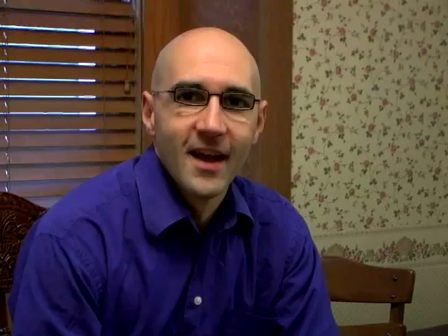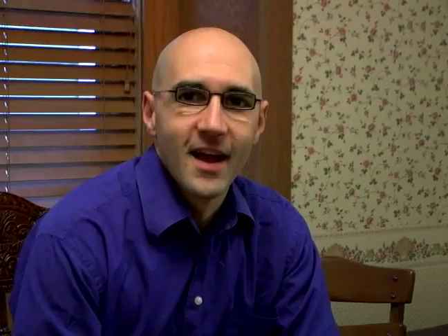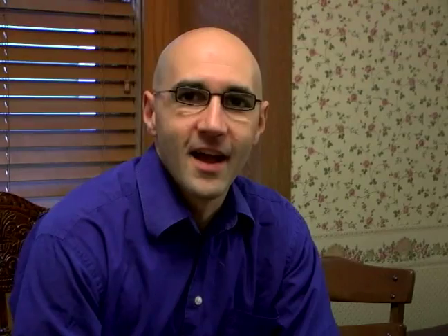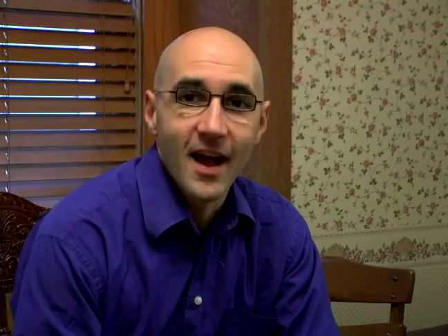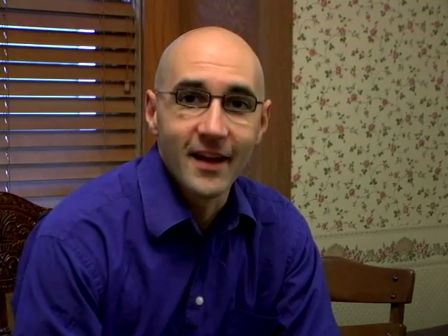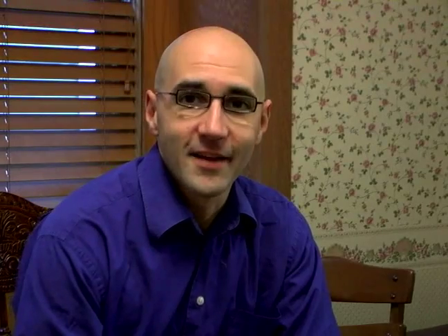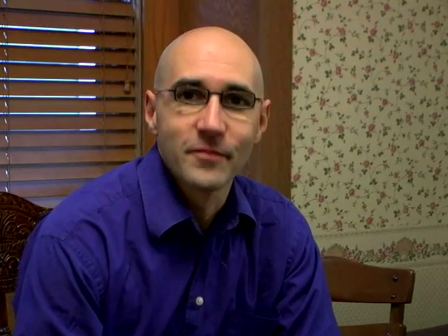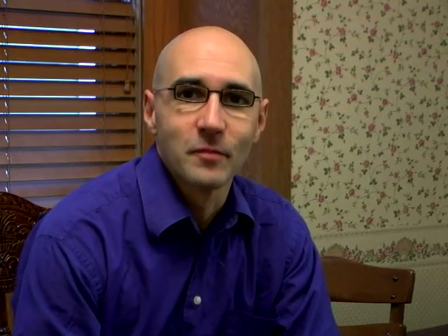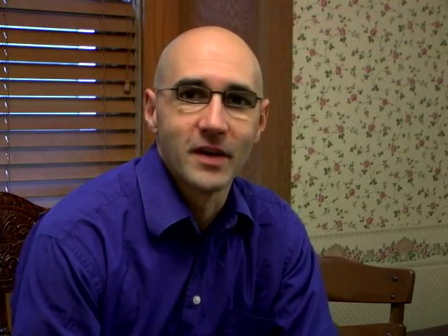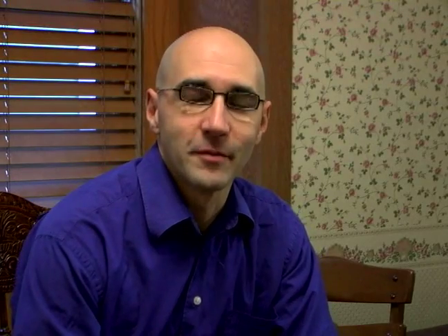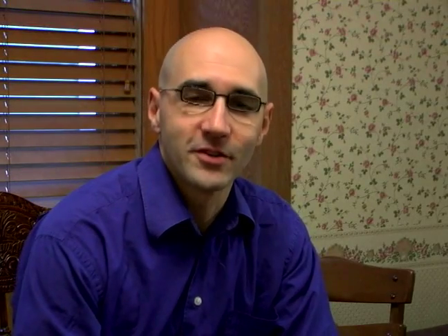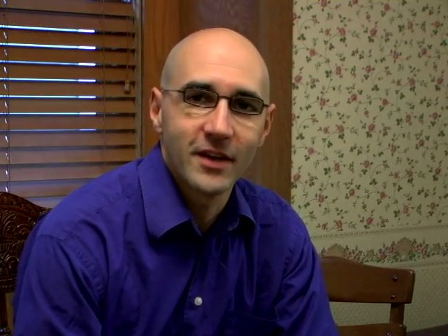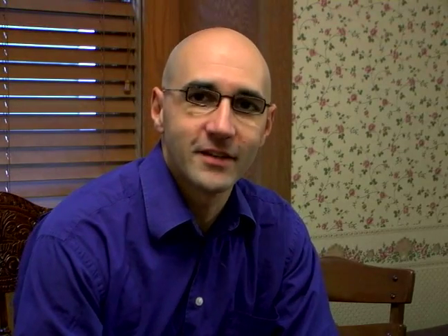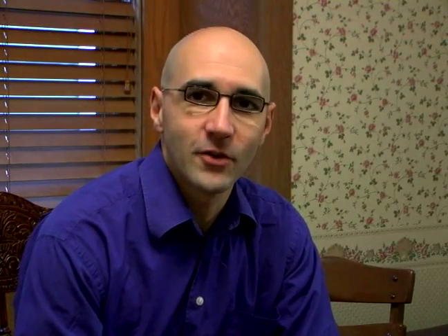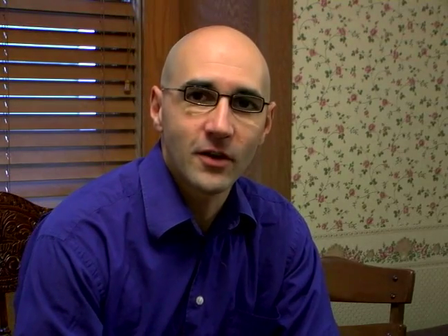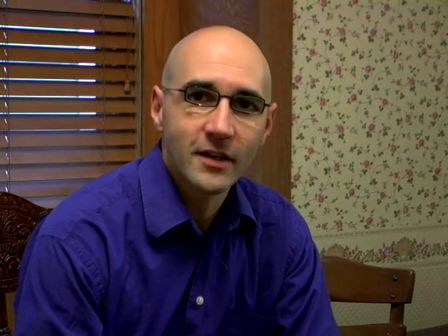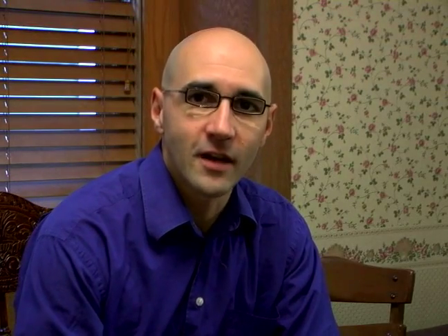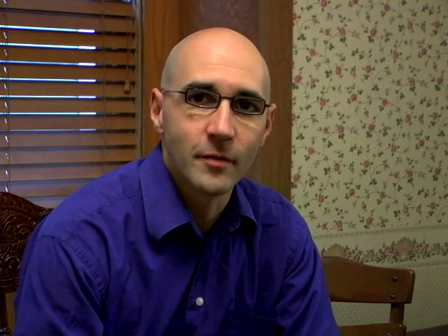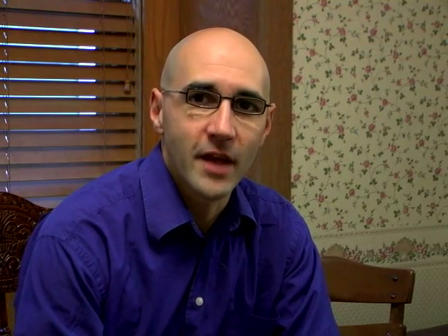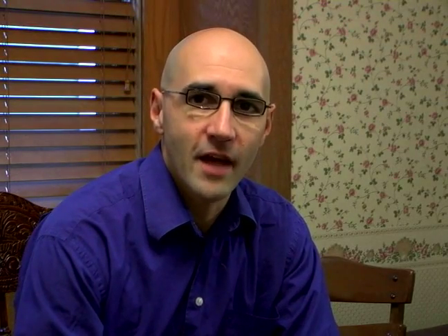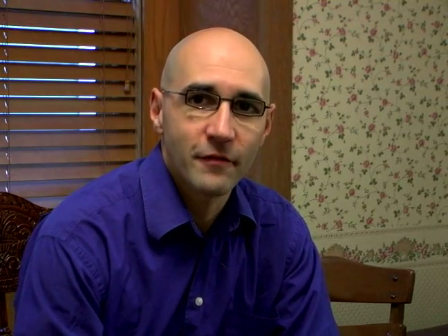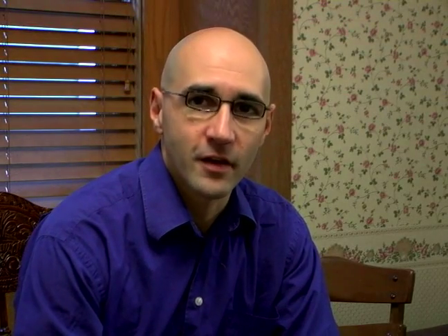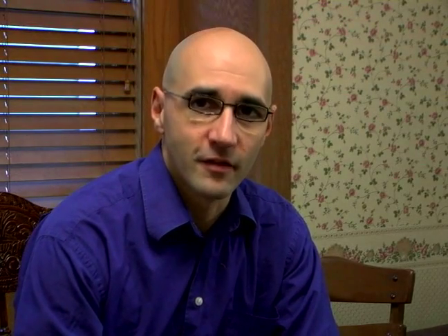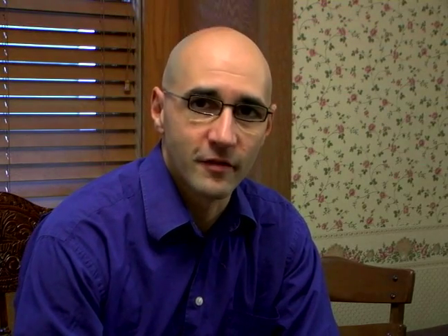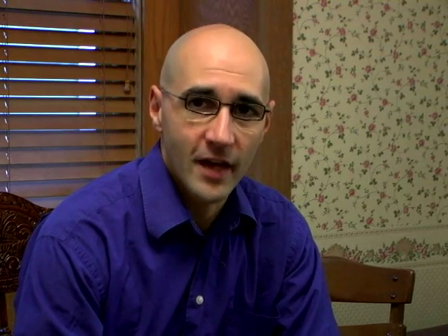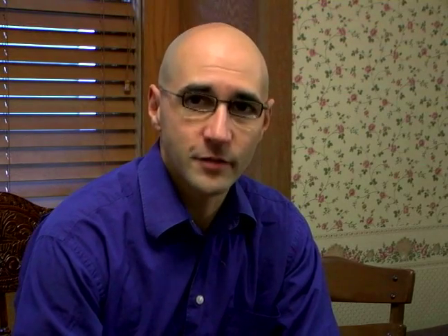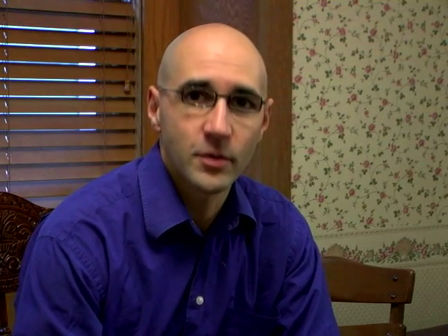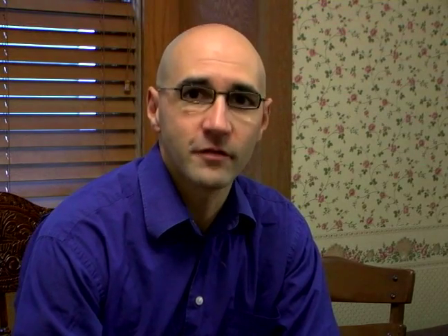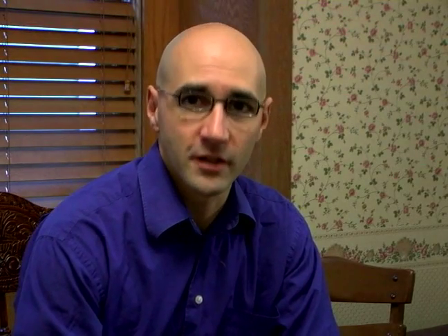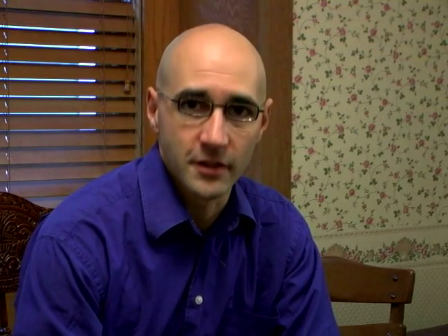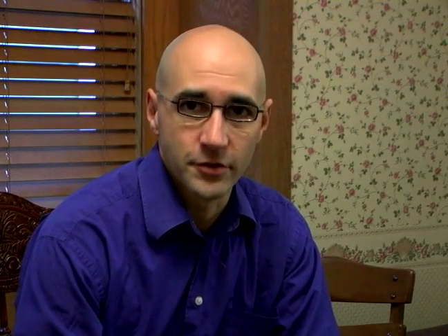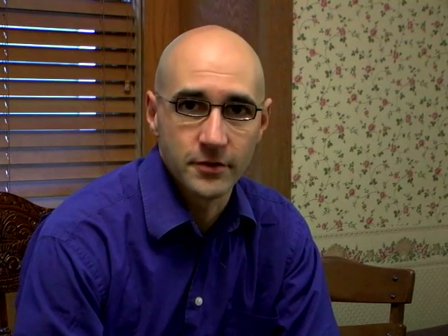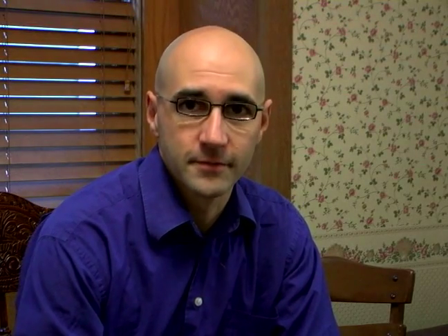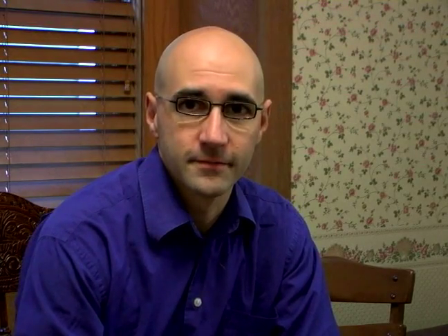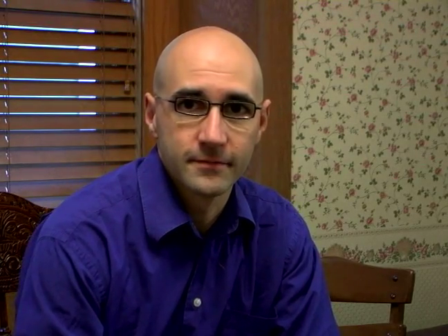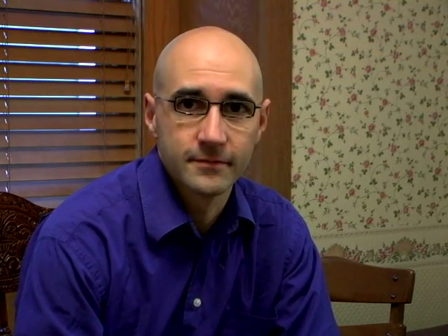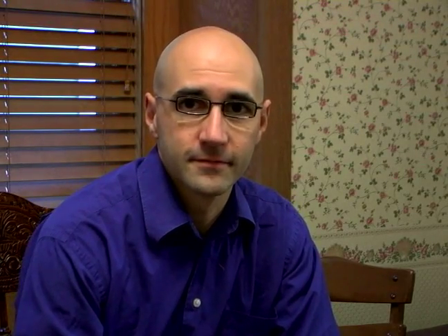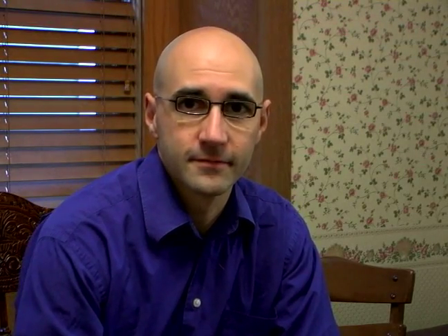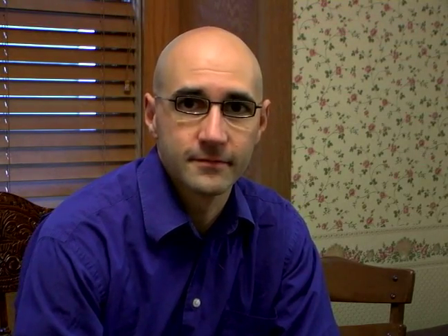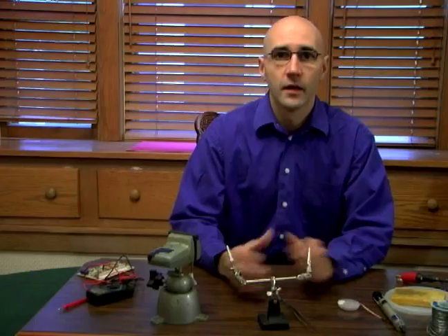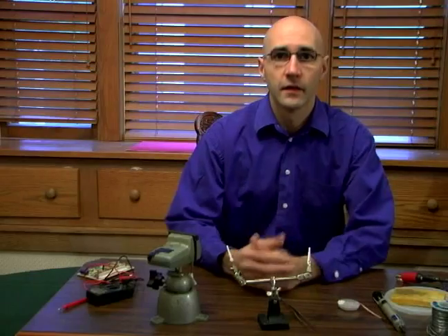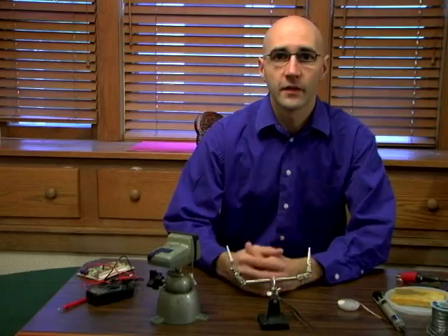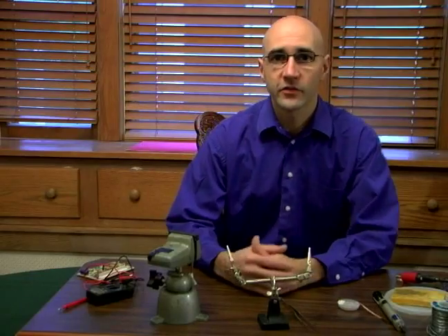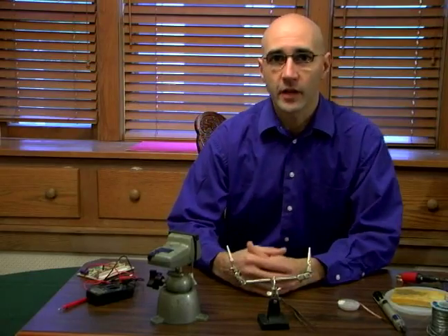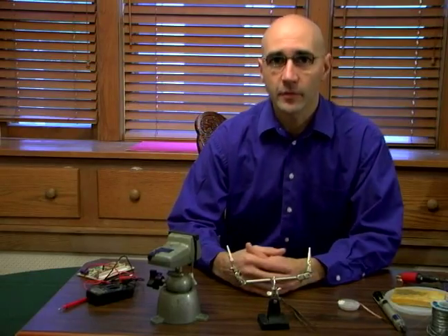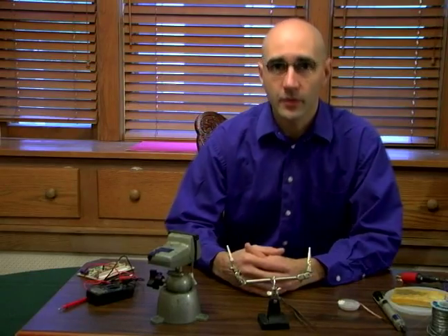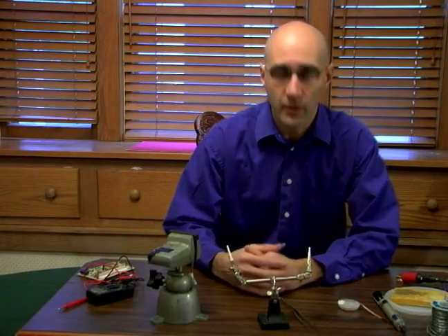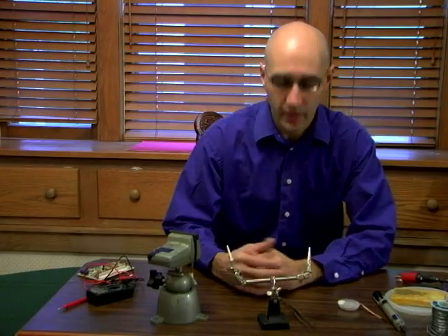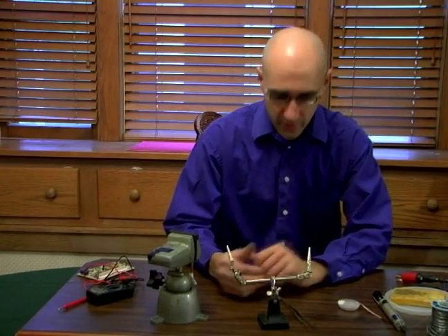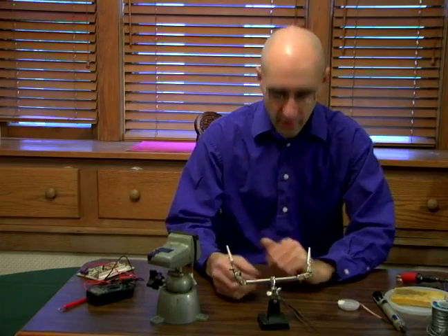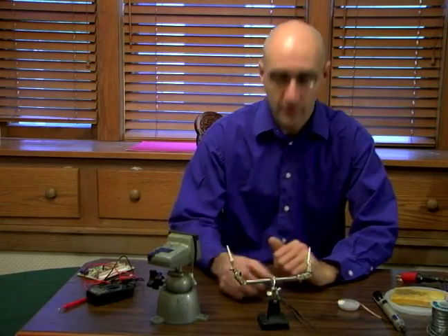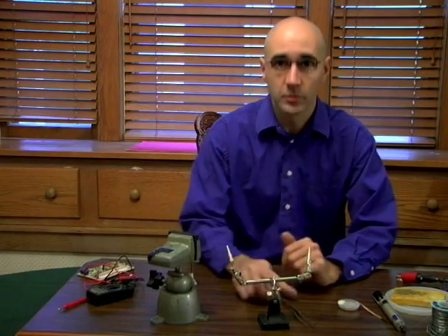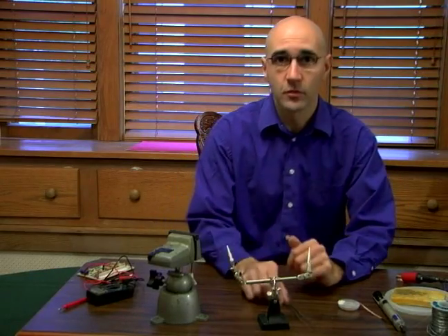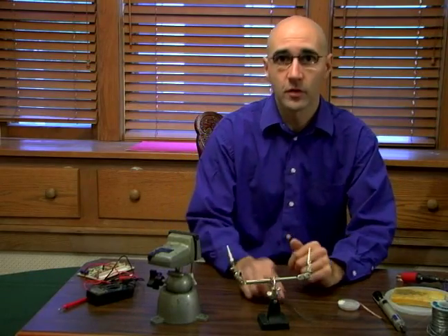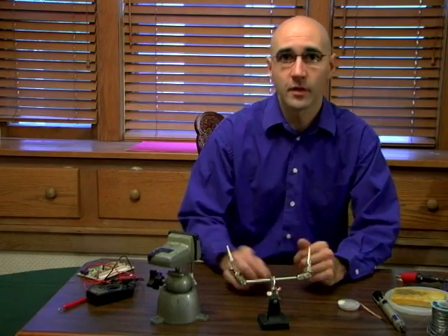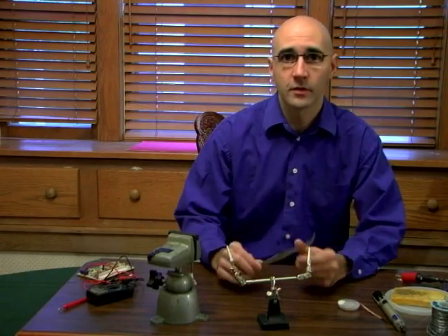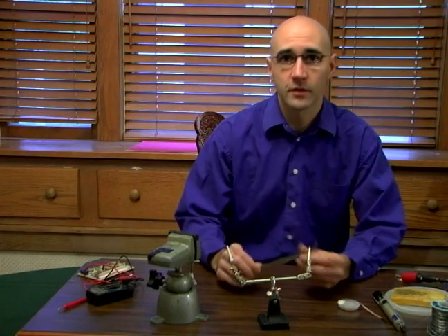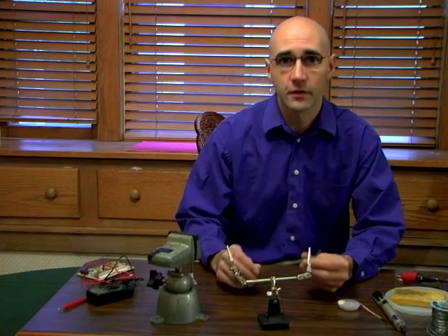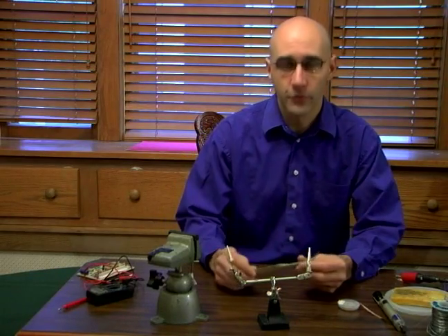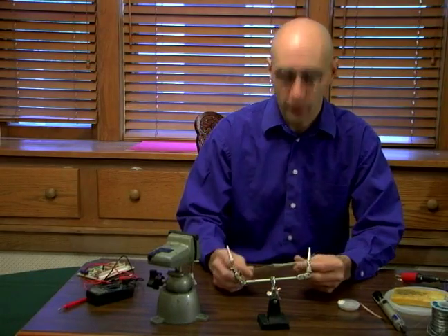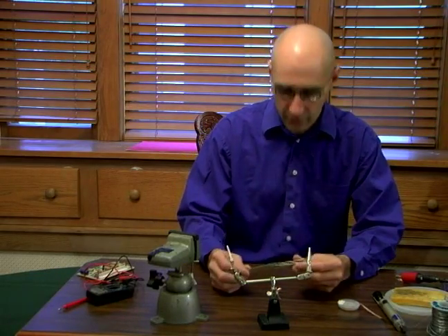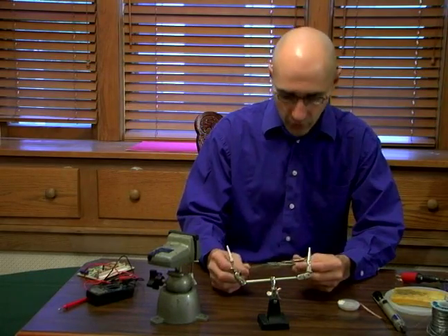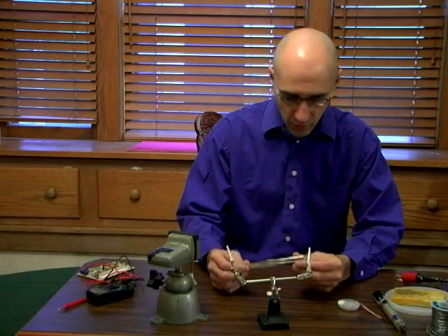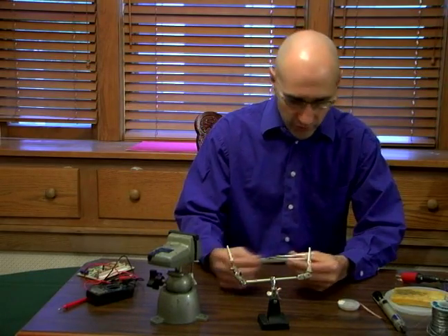Hi, my name is Ken D. Orlik on behalf of Expert Village. In this segment we're going to talk a little bit more about a few of the tools.